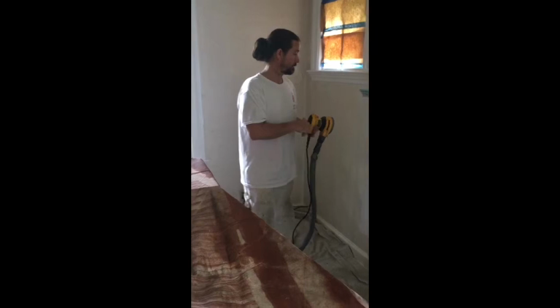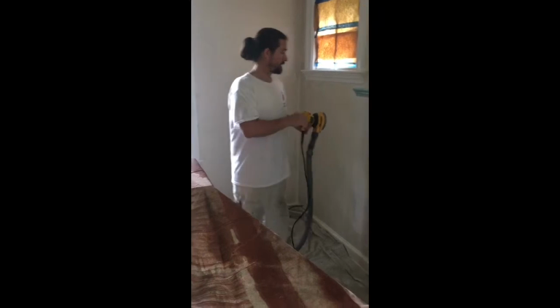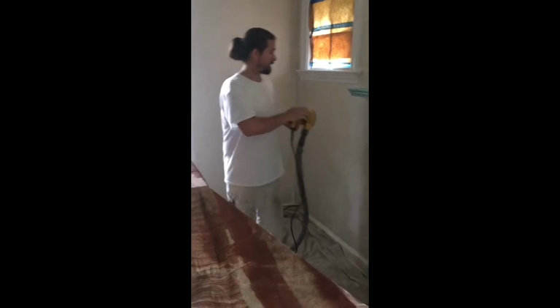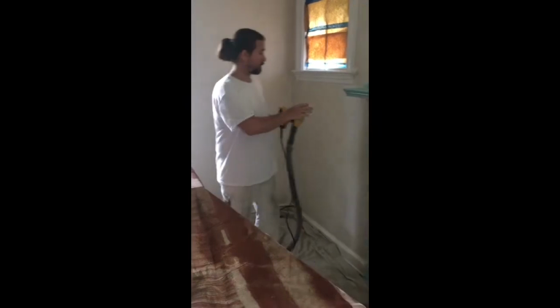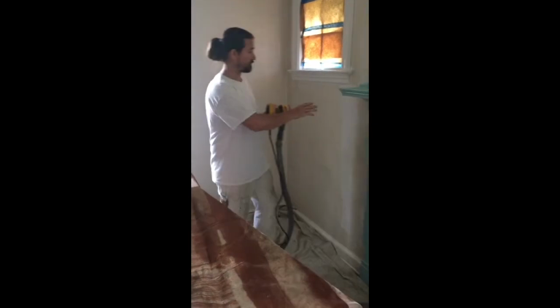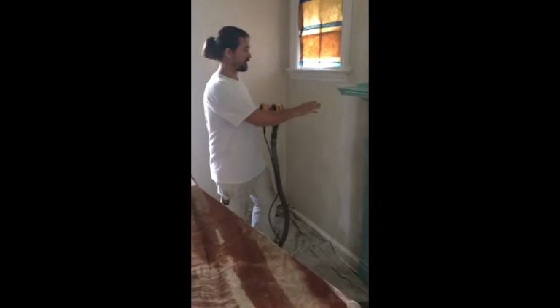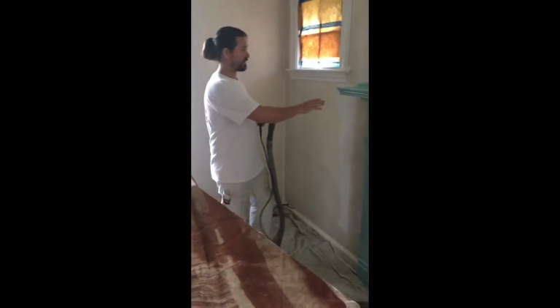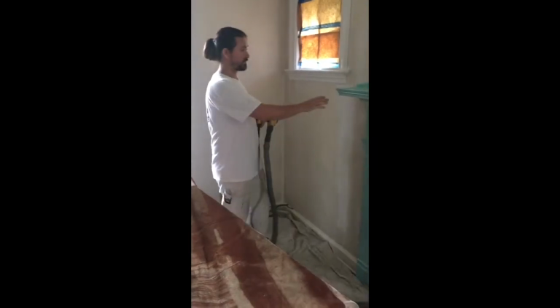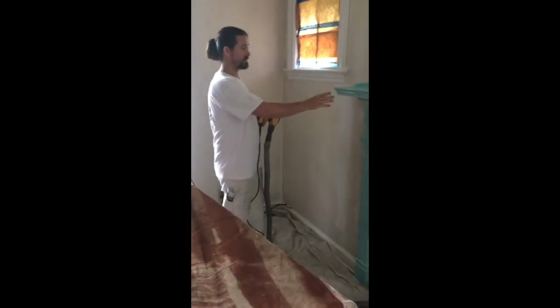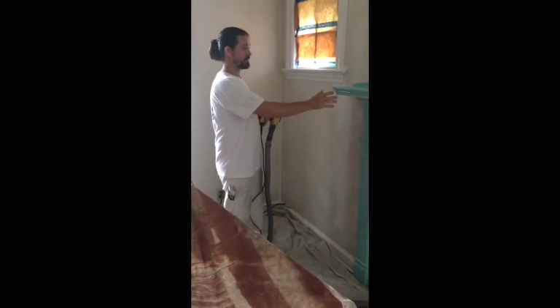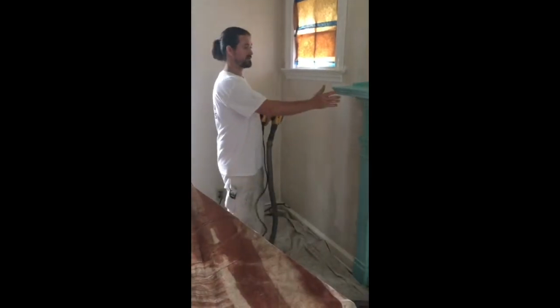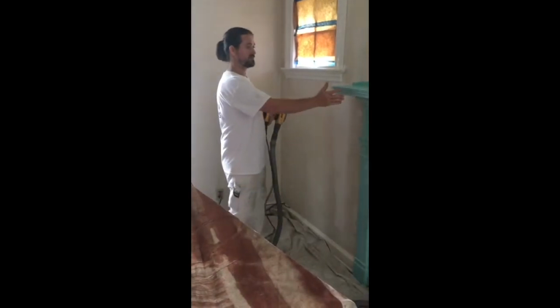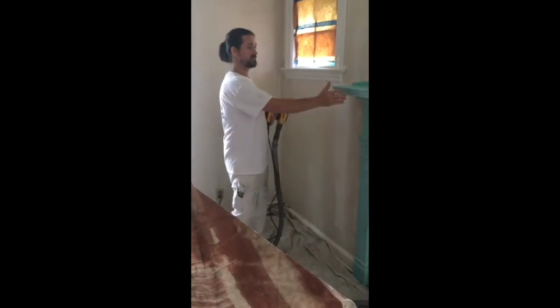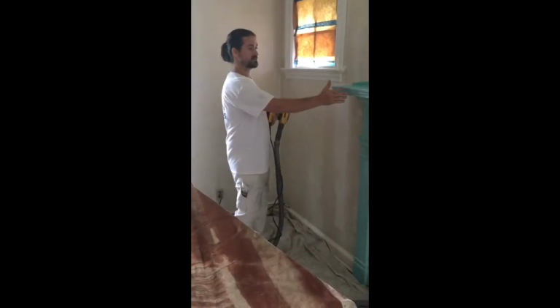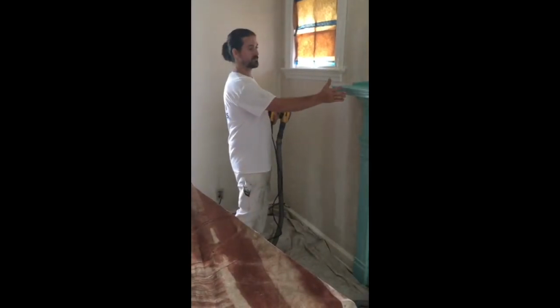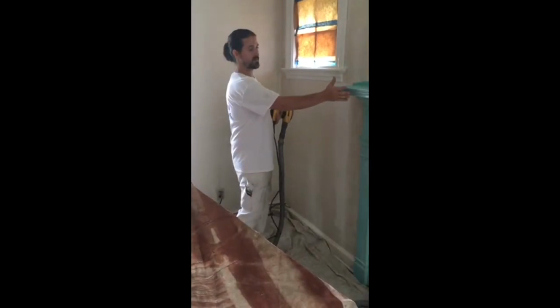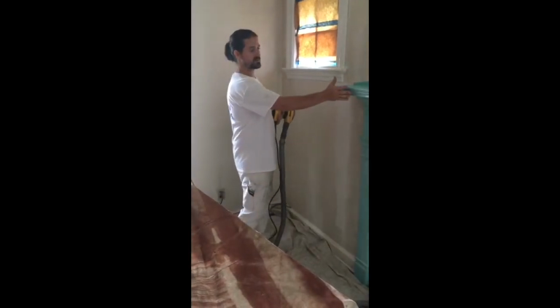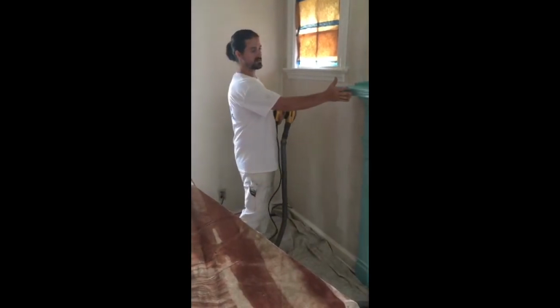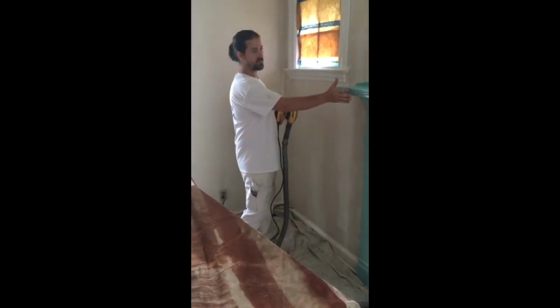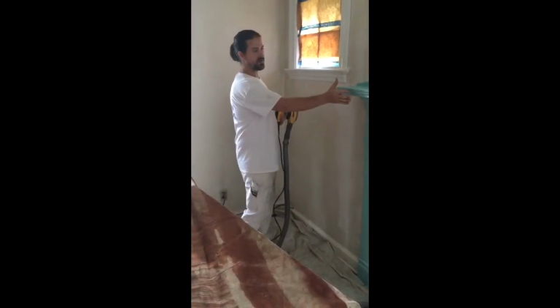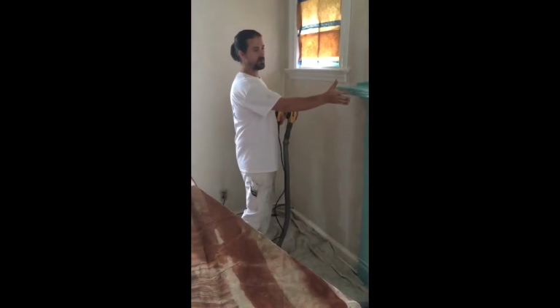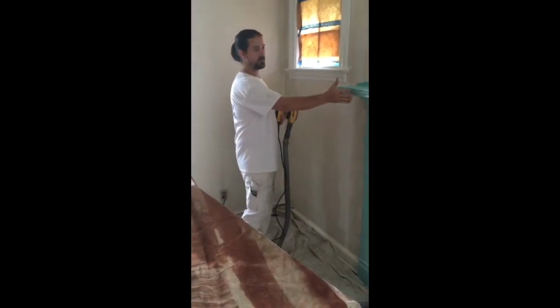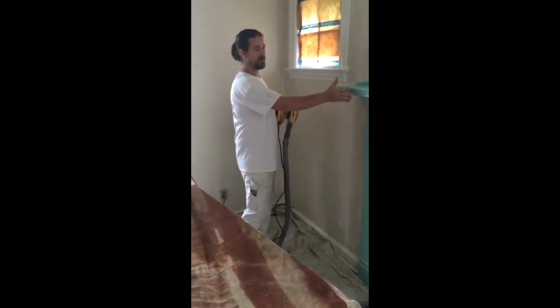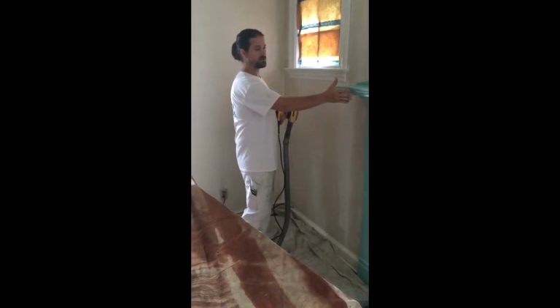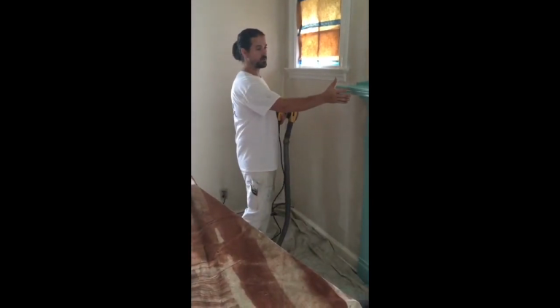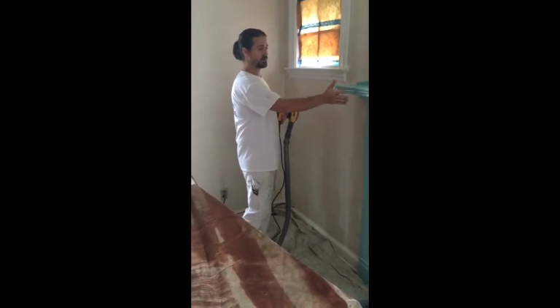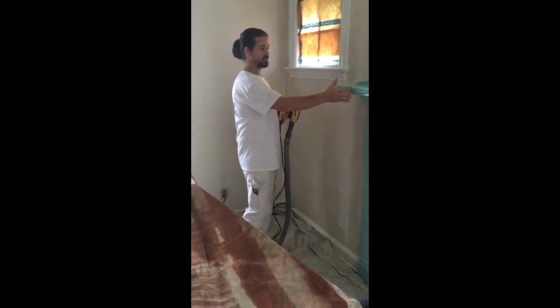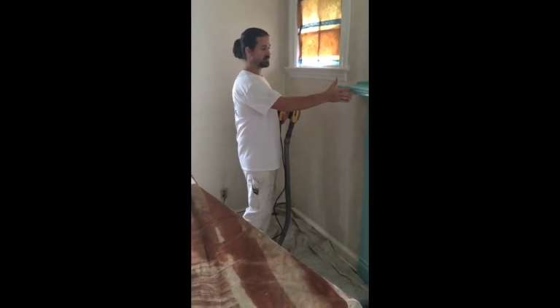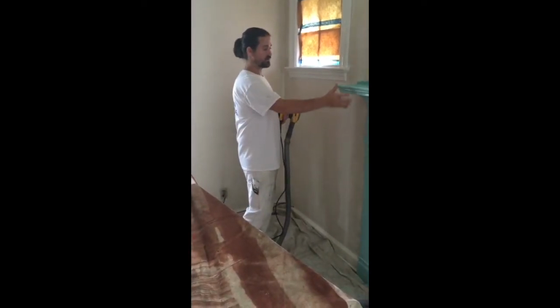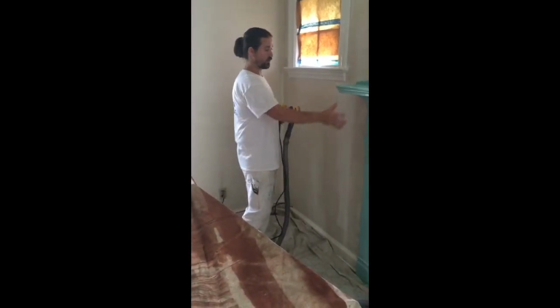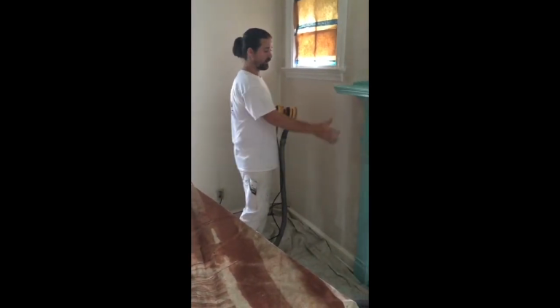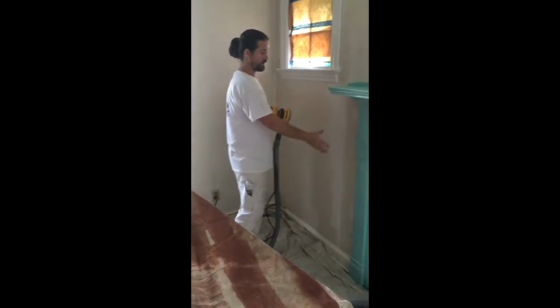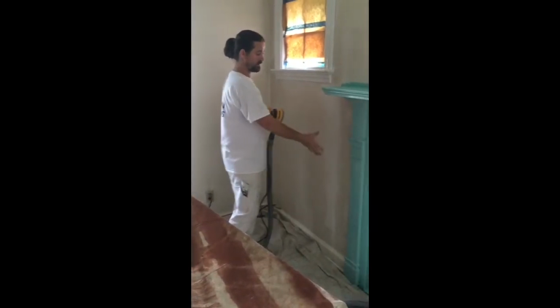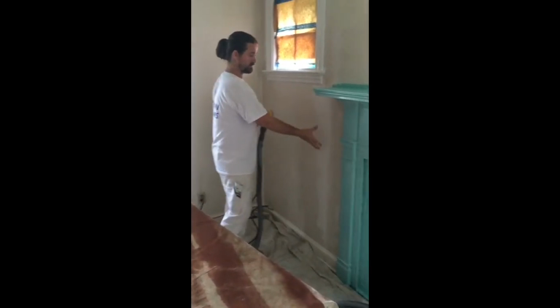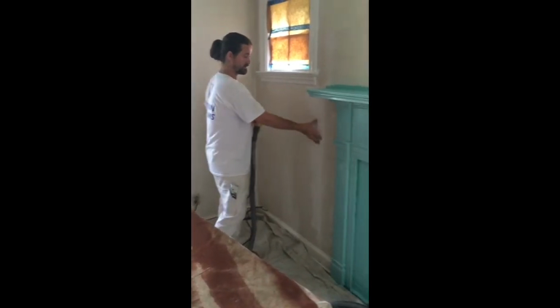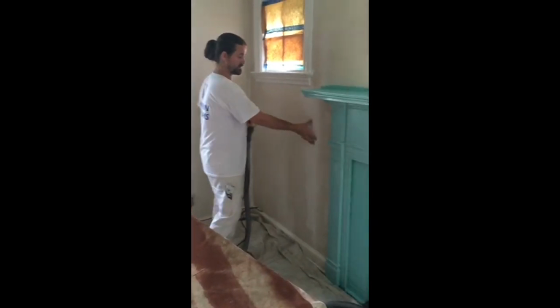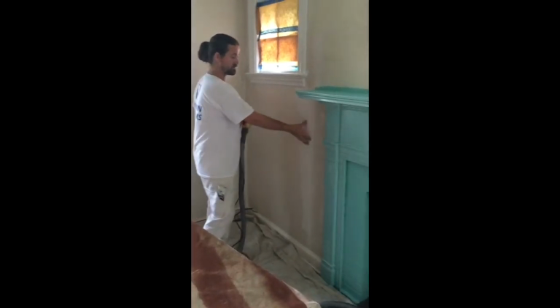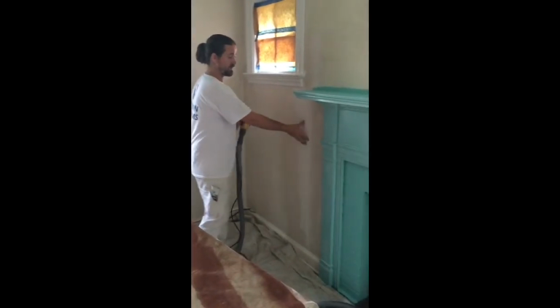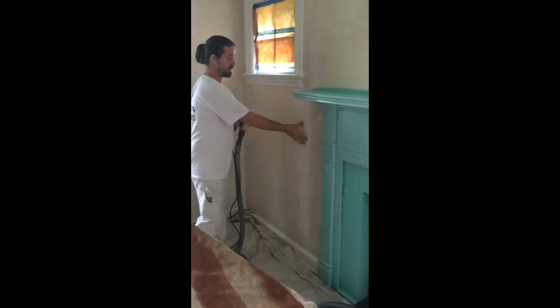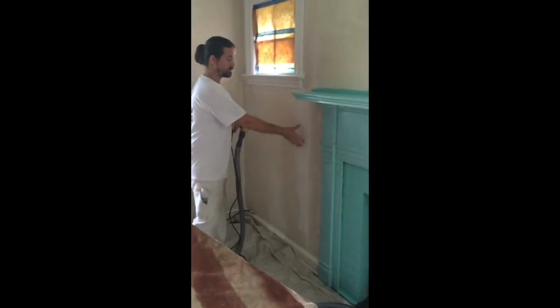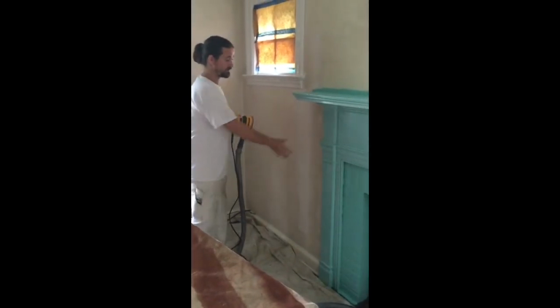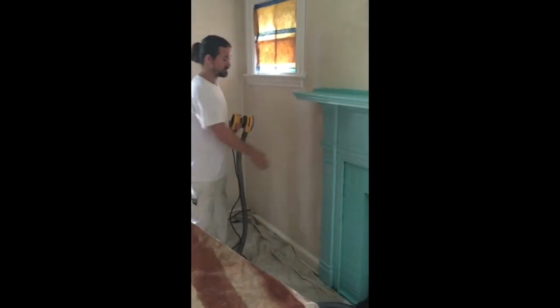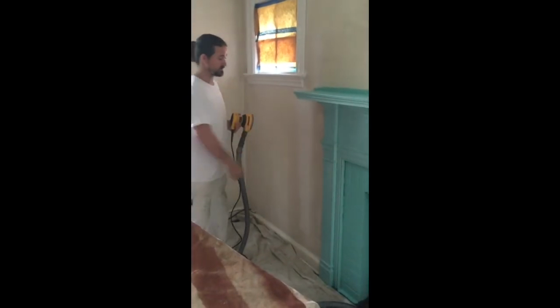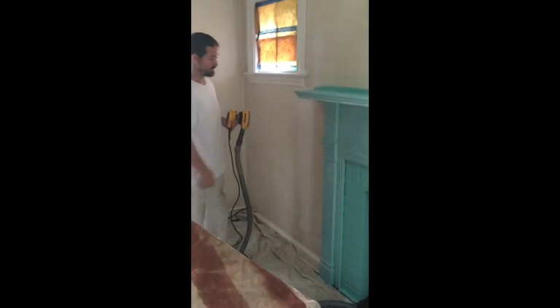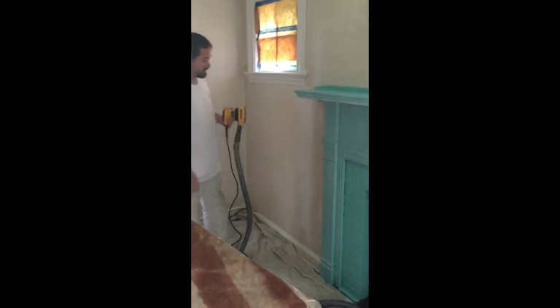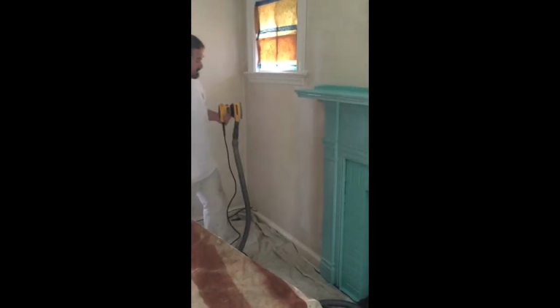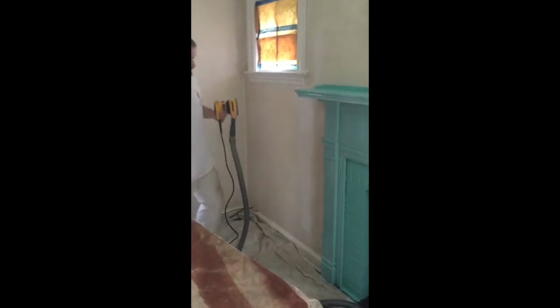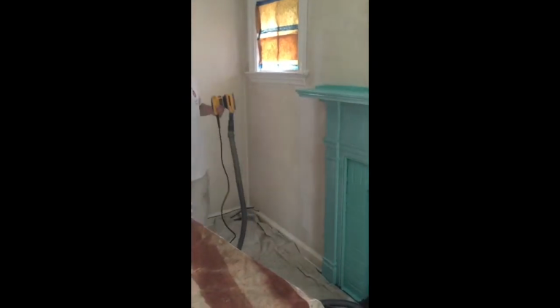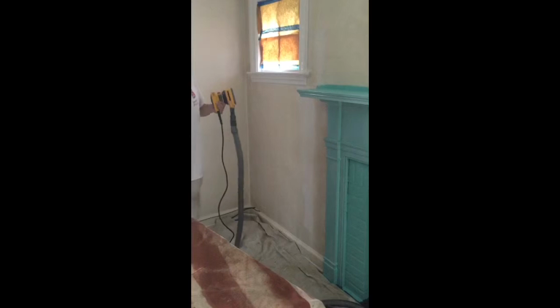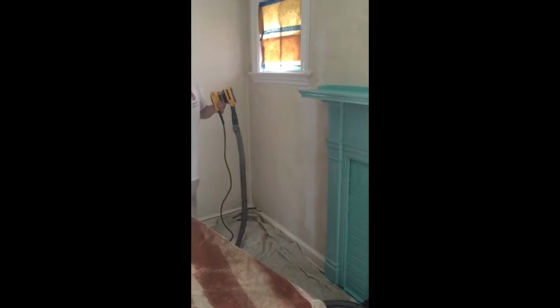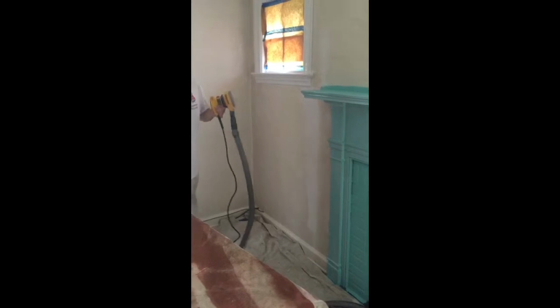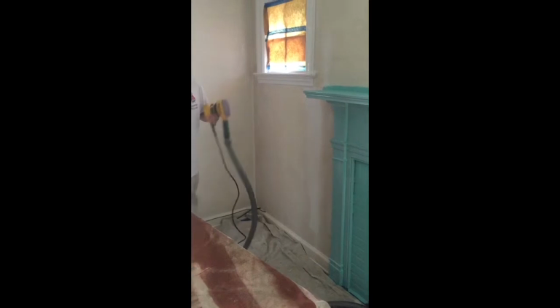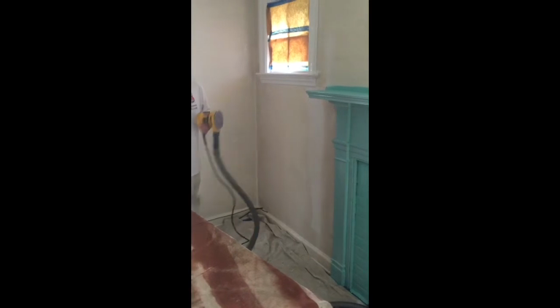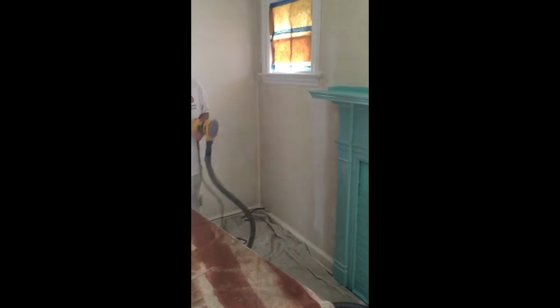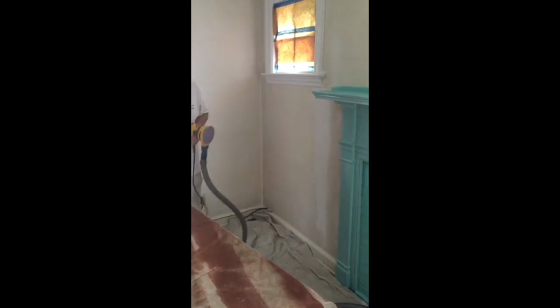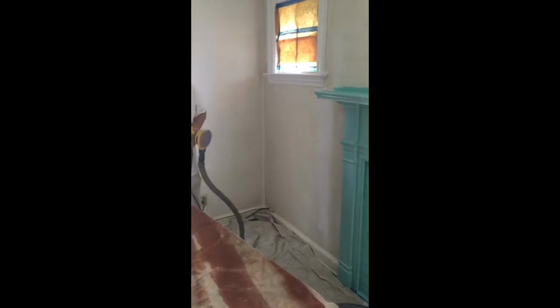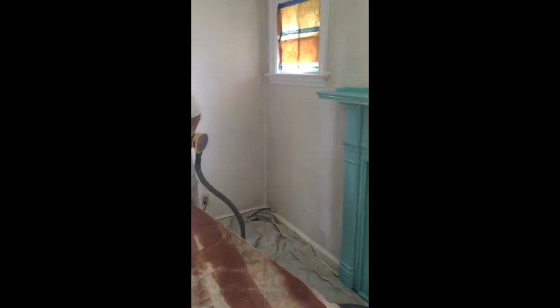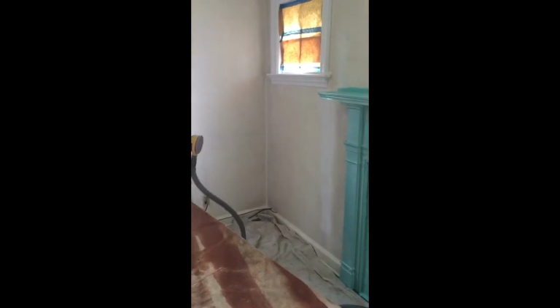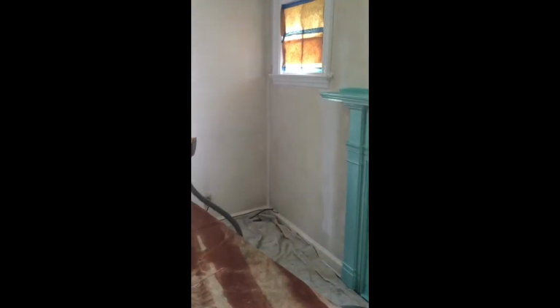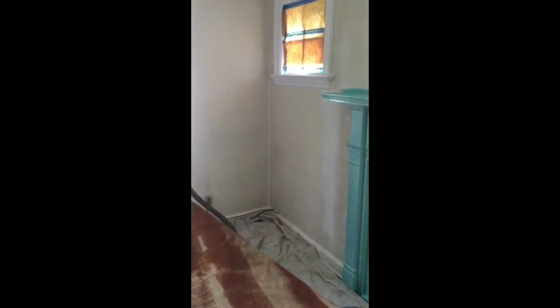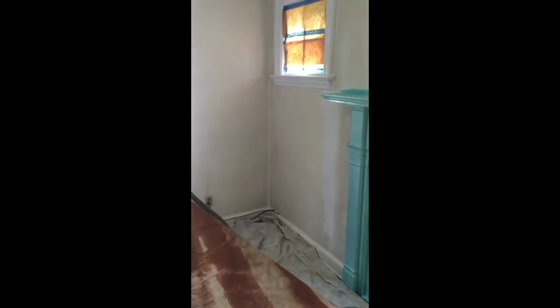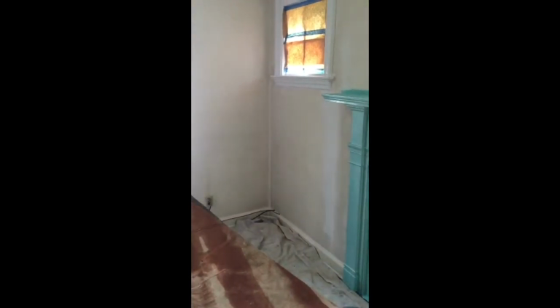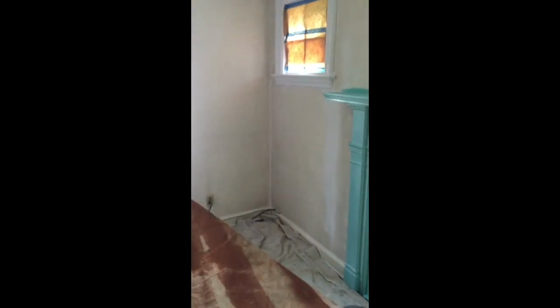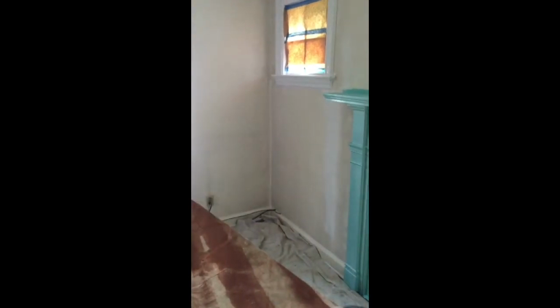I will stand right next to this freshly painted mantle, which is still wet, and this is spackle dust — just to show you how it contains the dust.